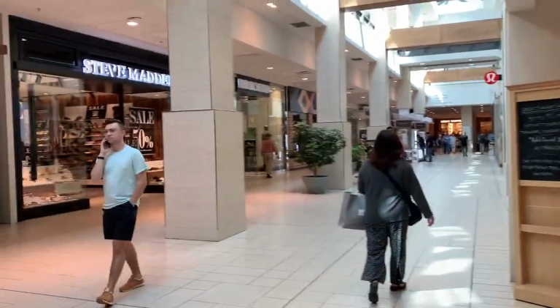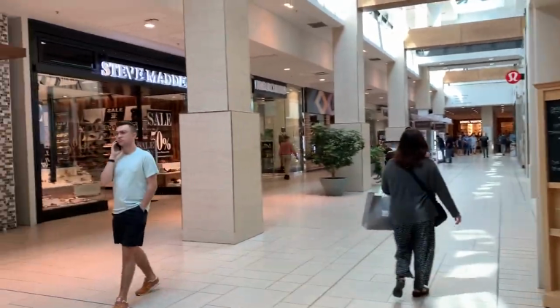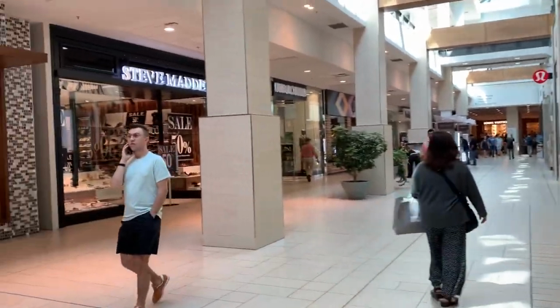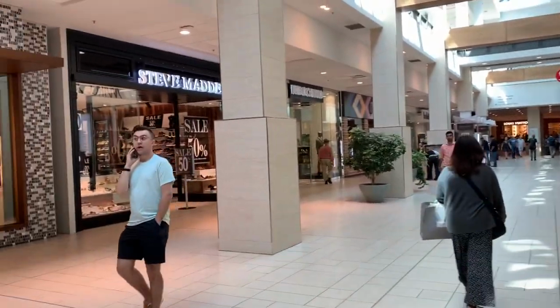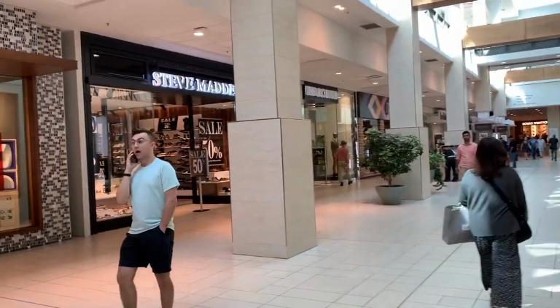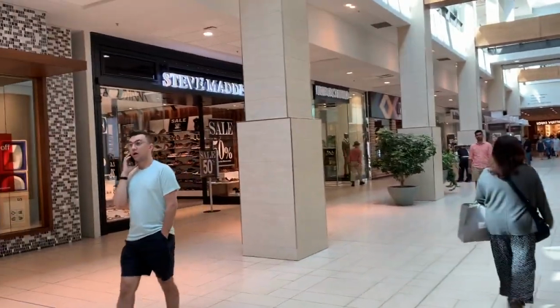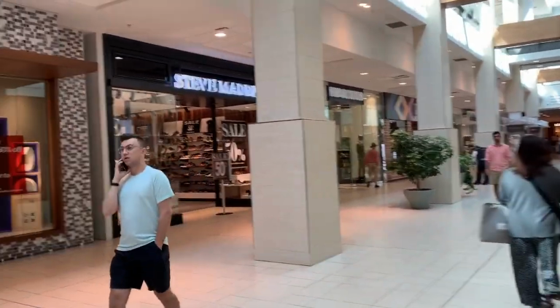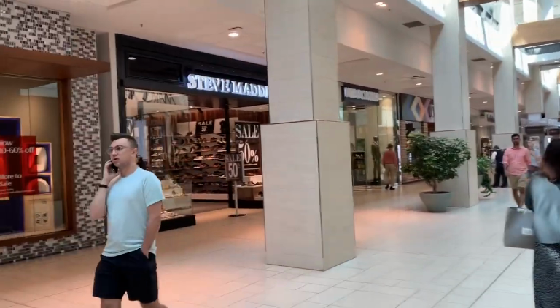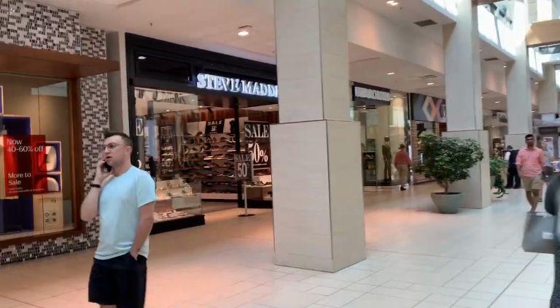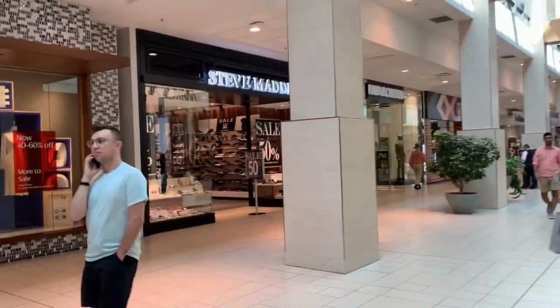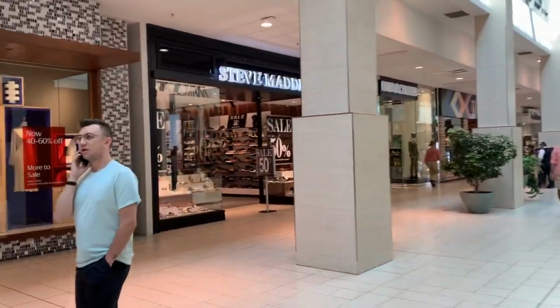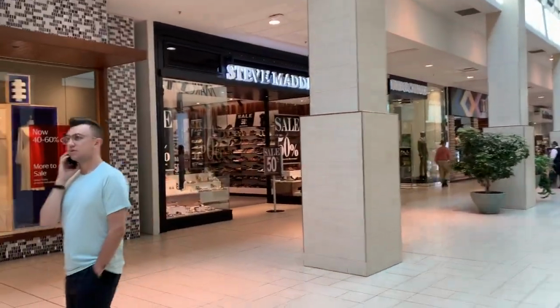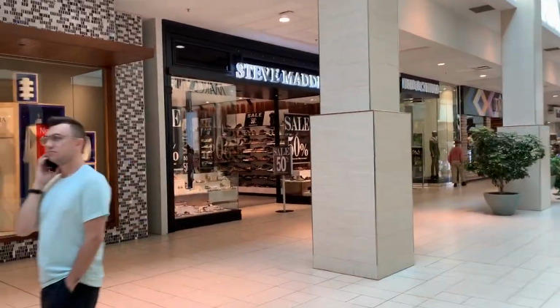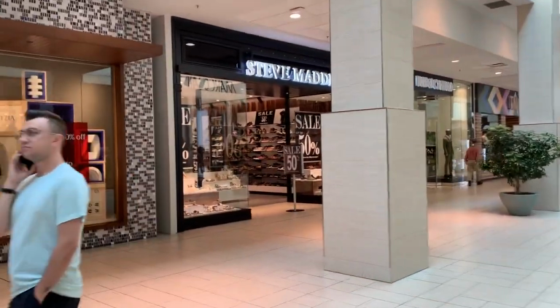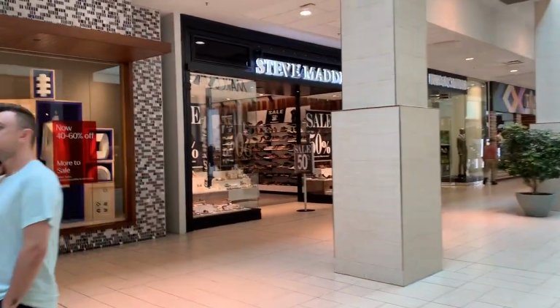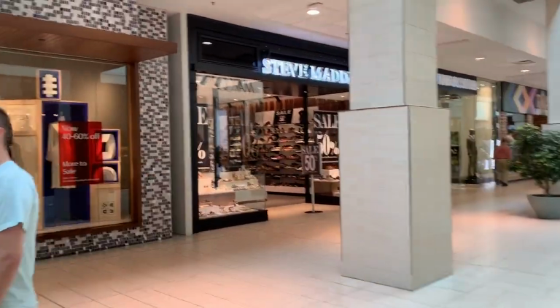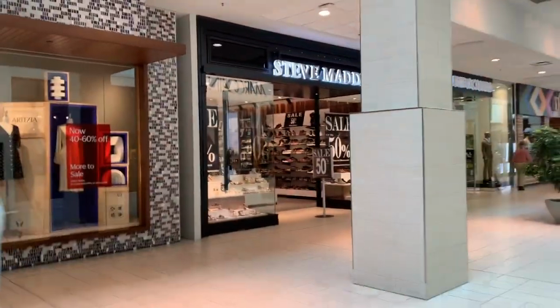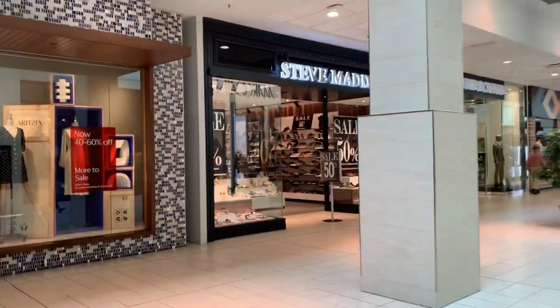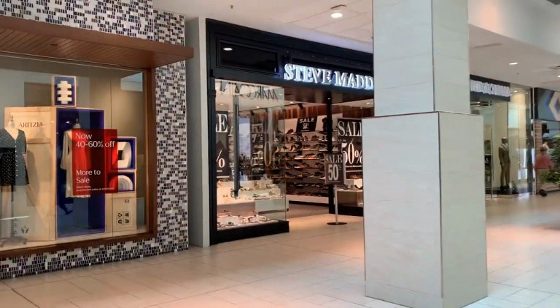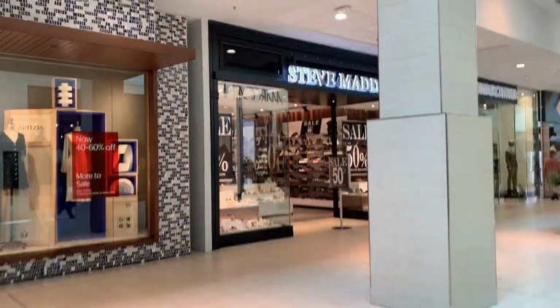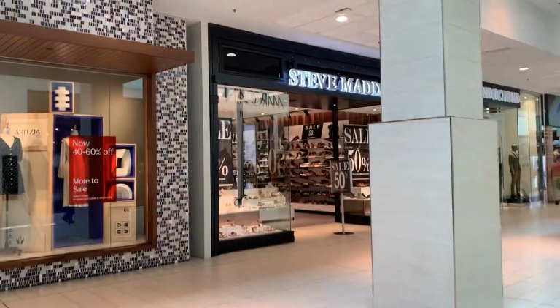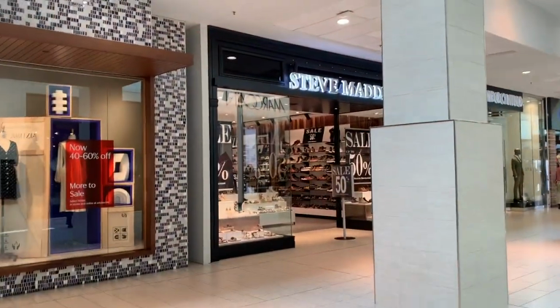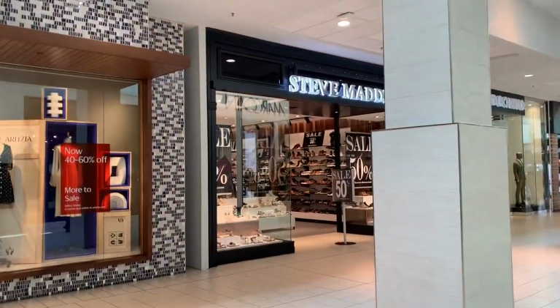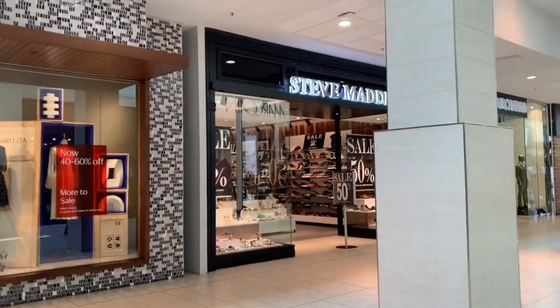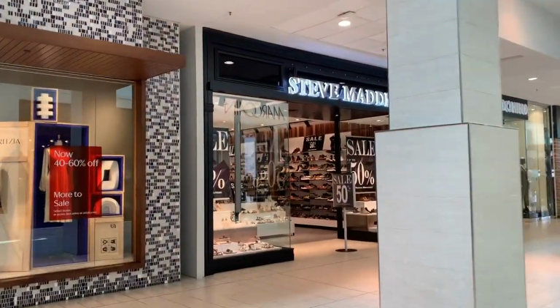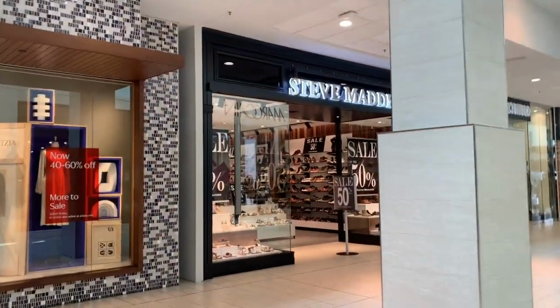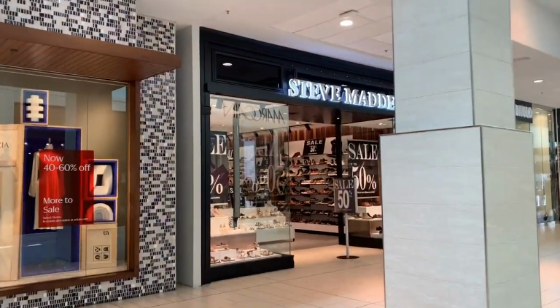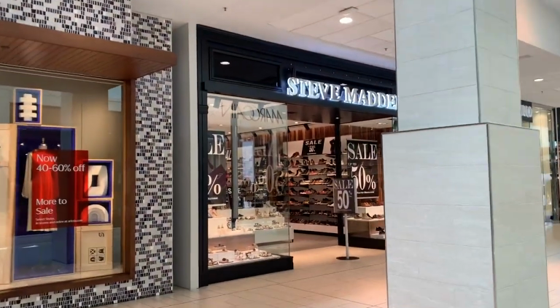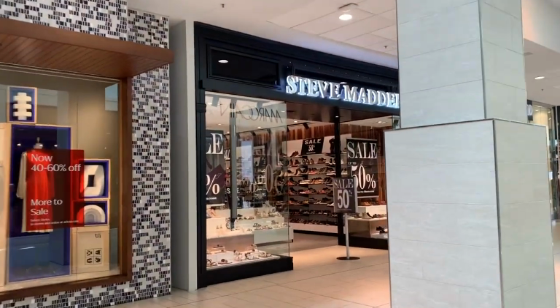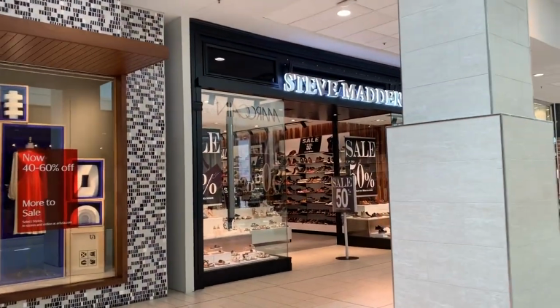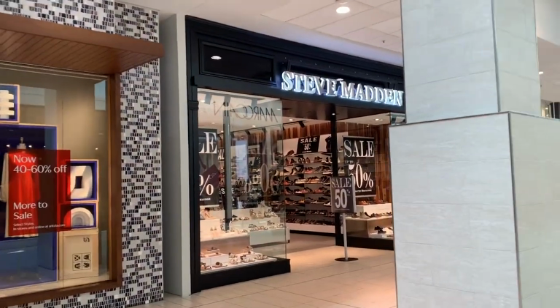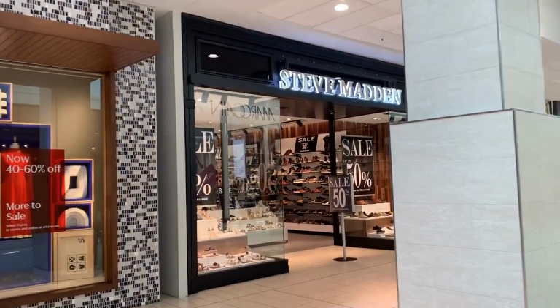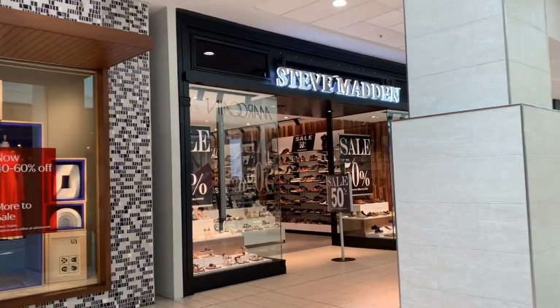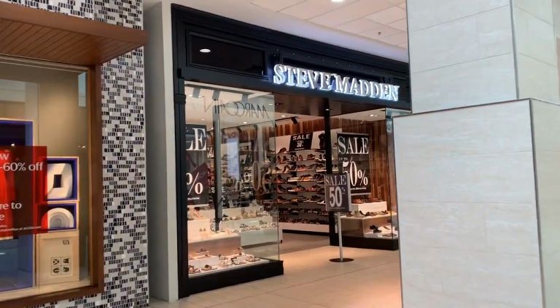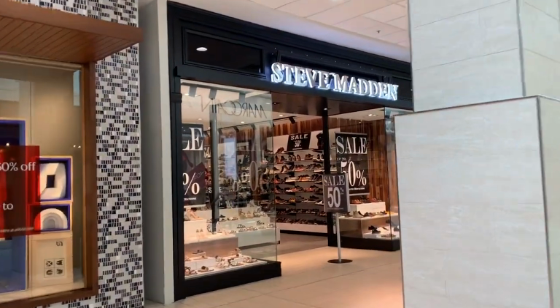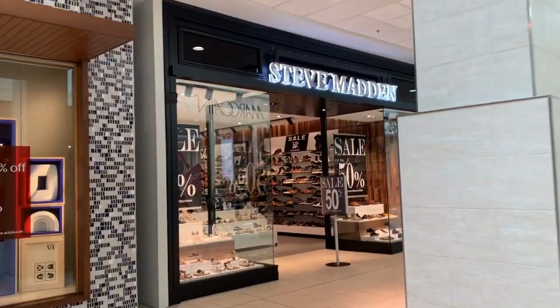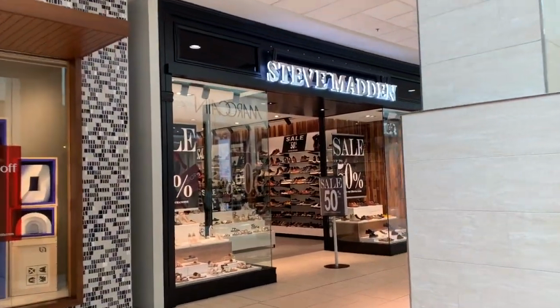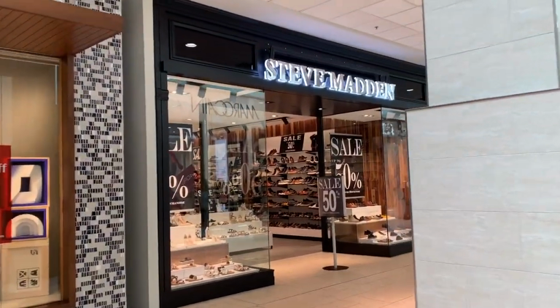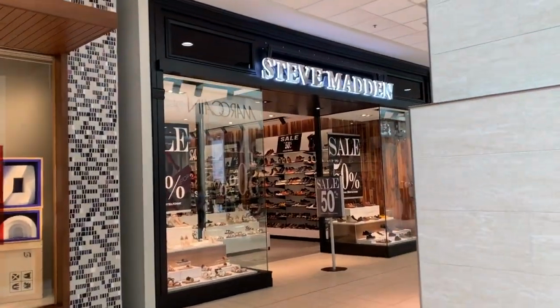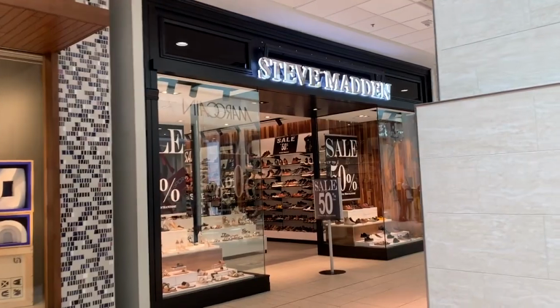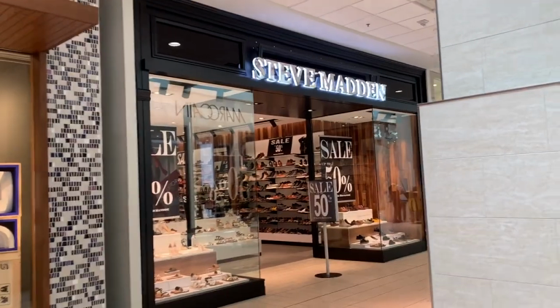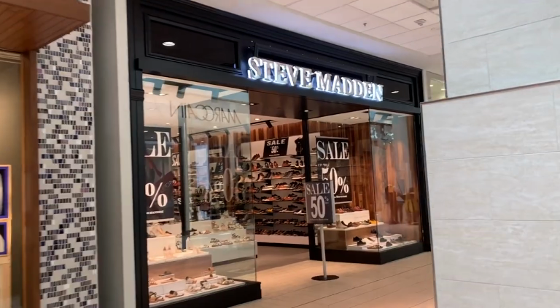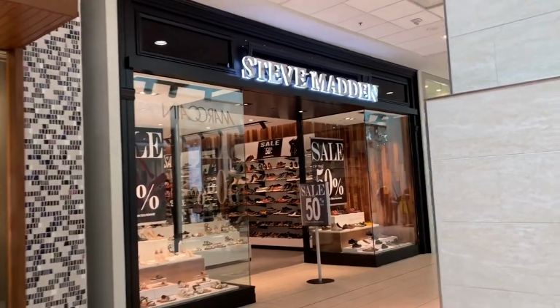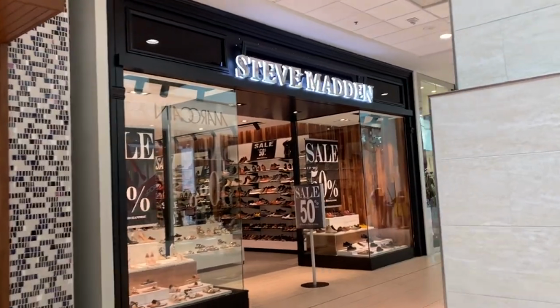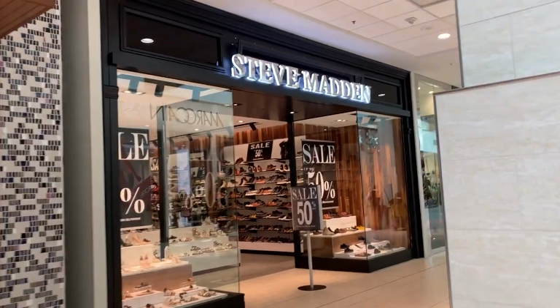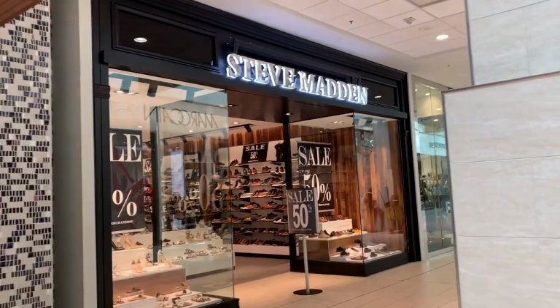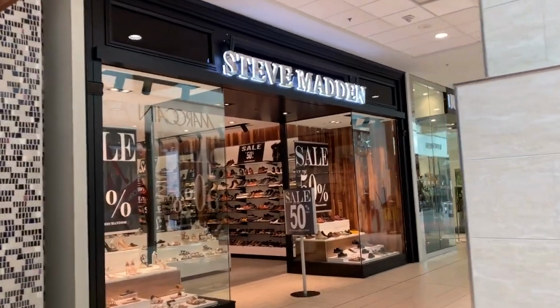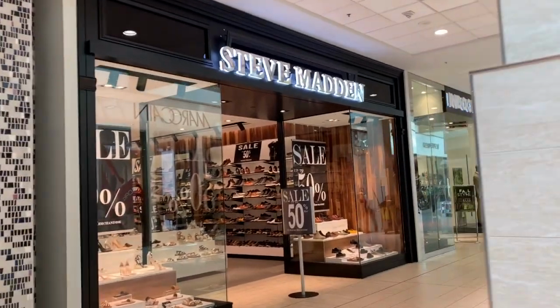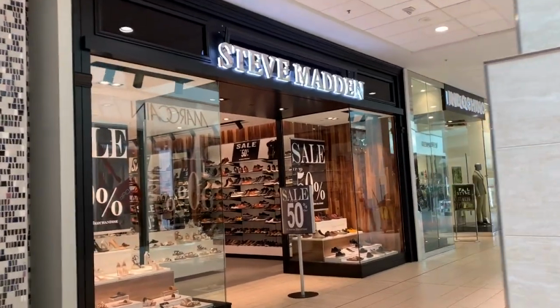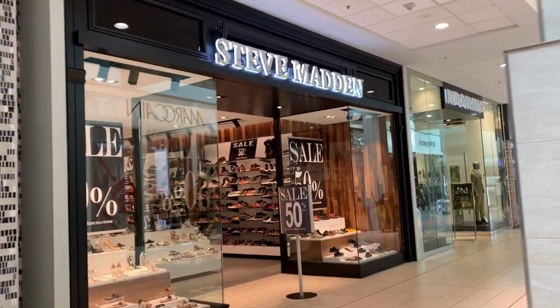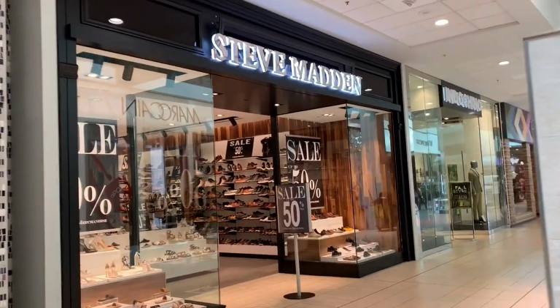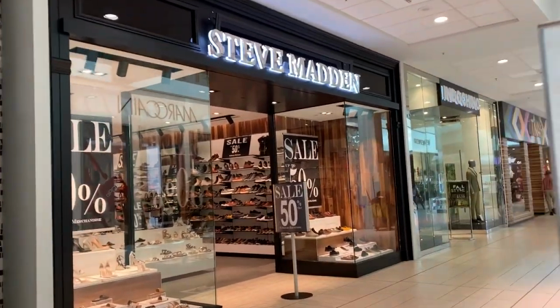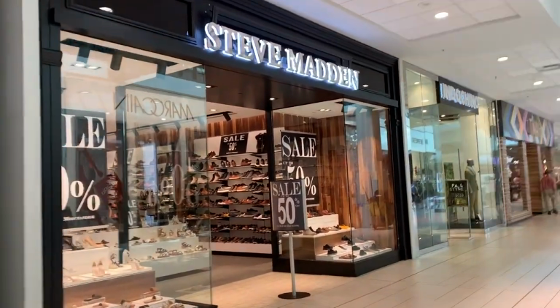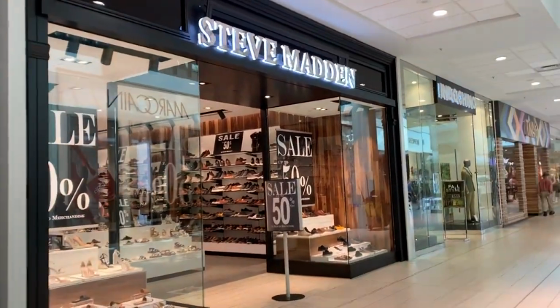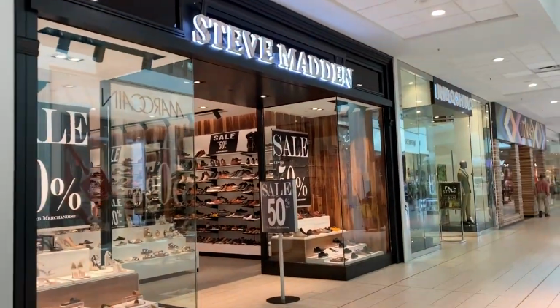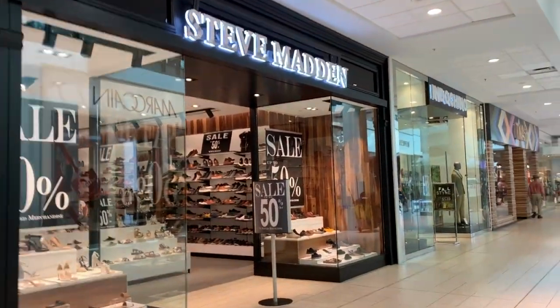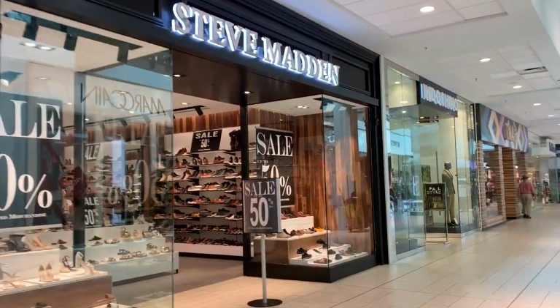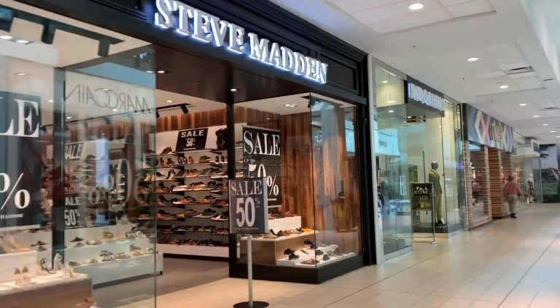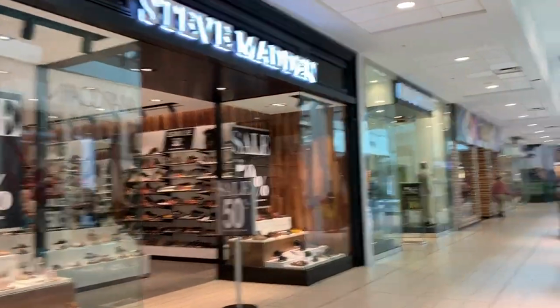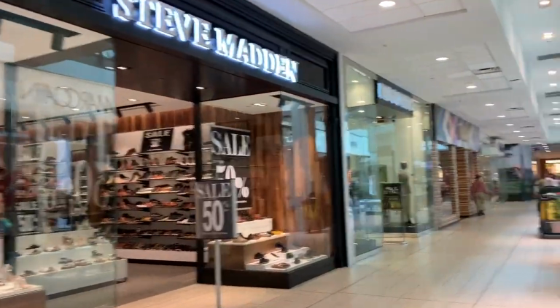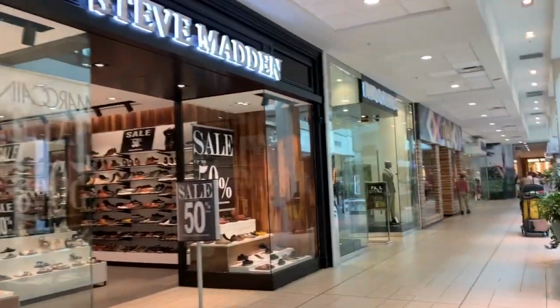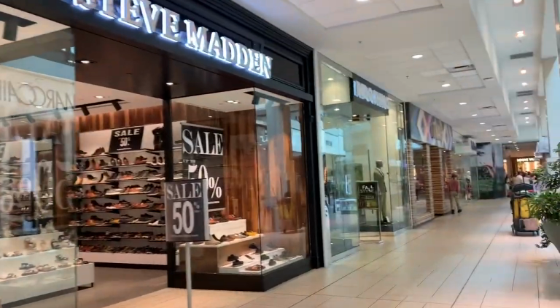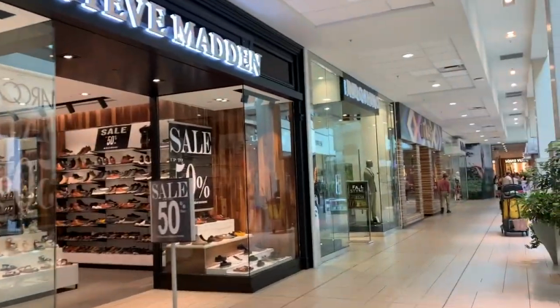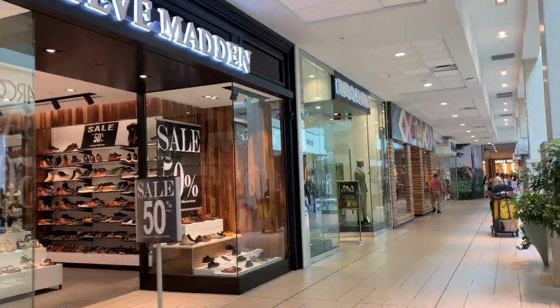Steve Madden, as seen here, is one of my favorite shoe stores. I'm not going to go in today — I'll just show you the different stores in the mall.